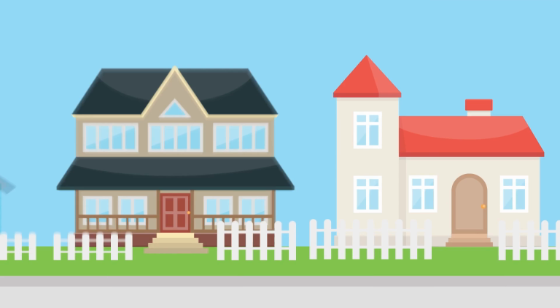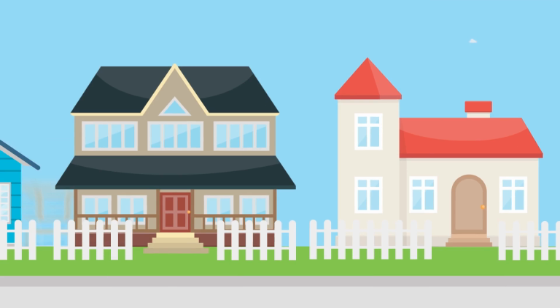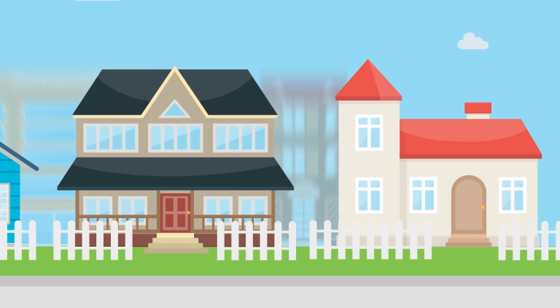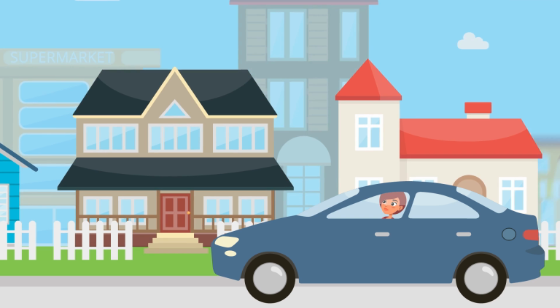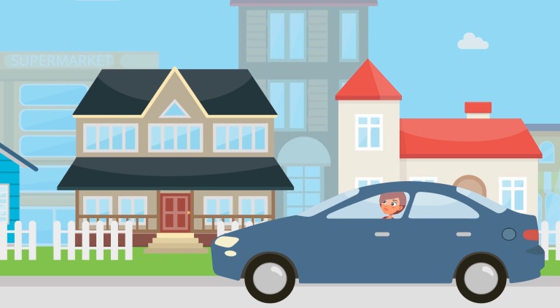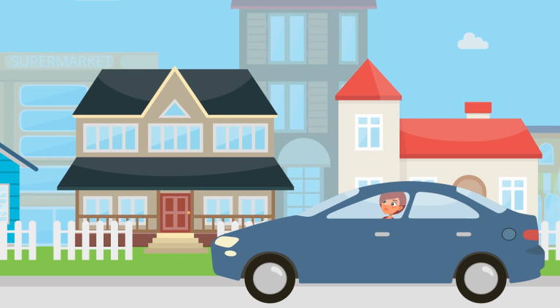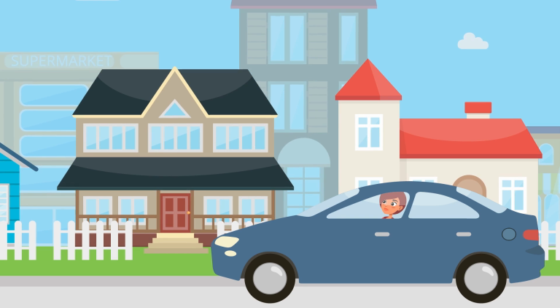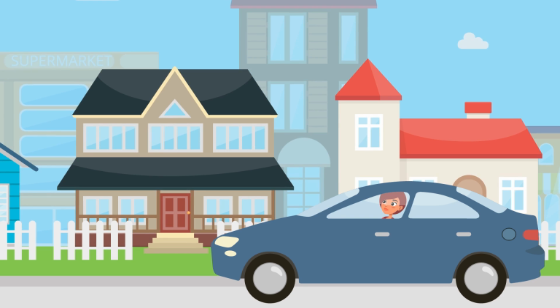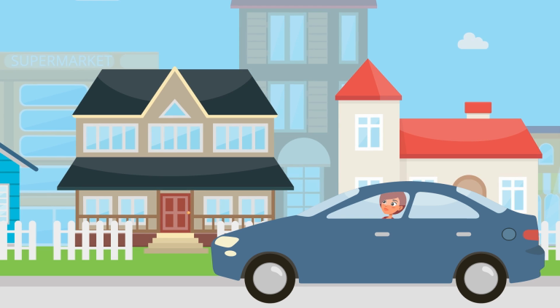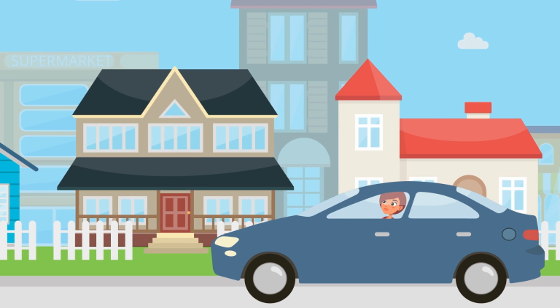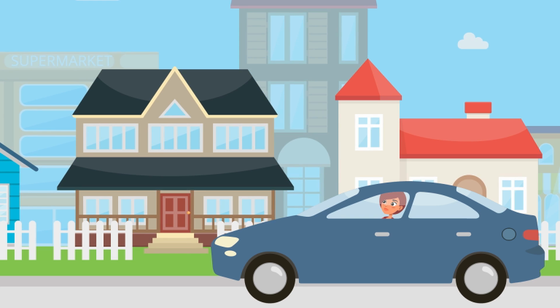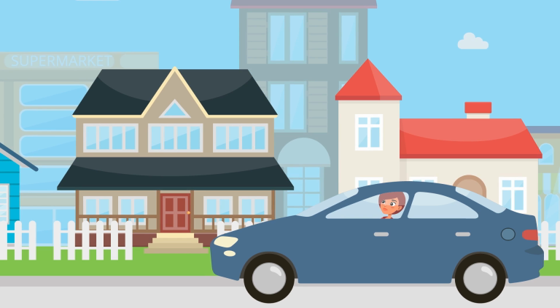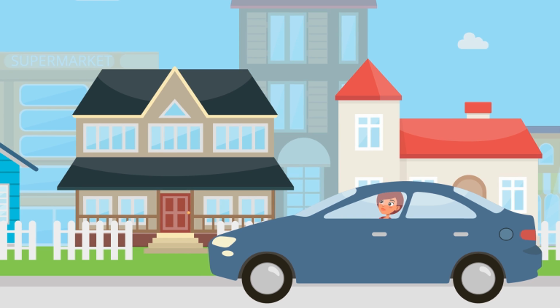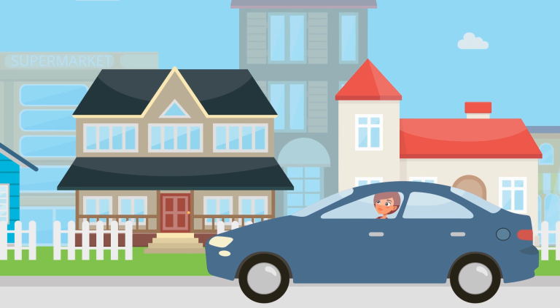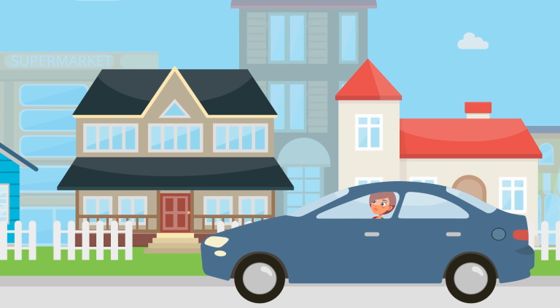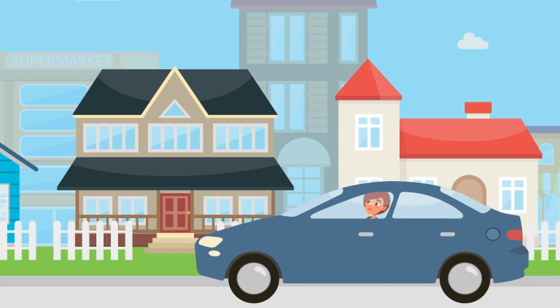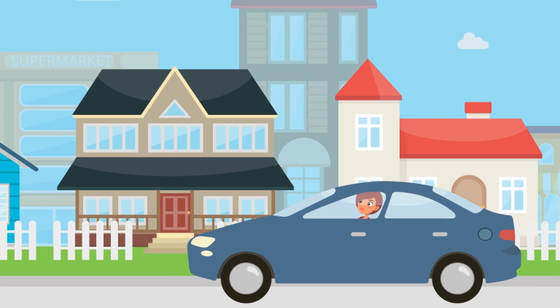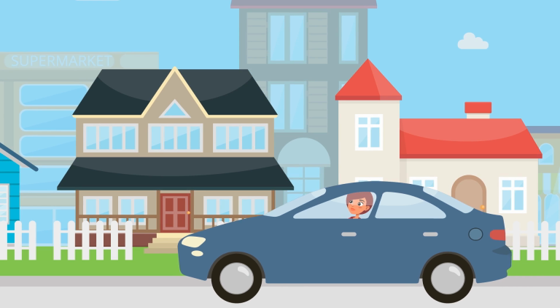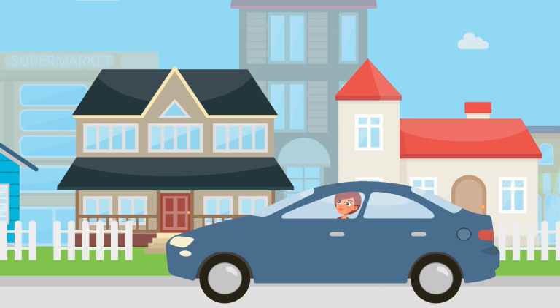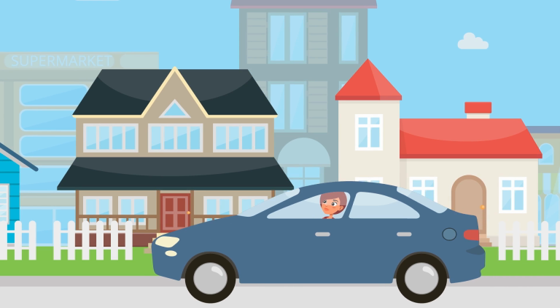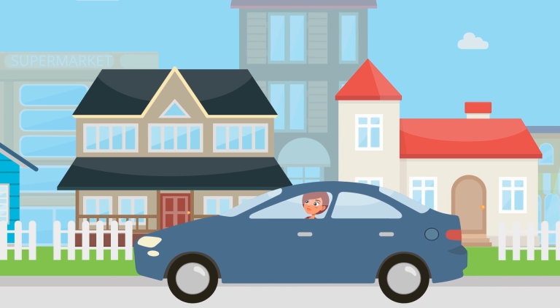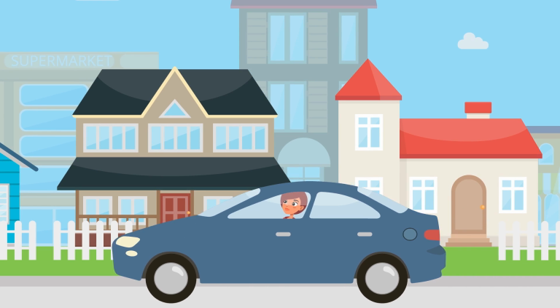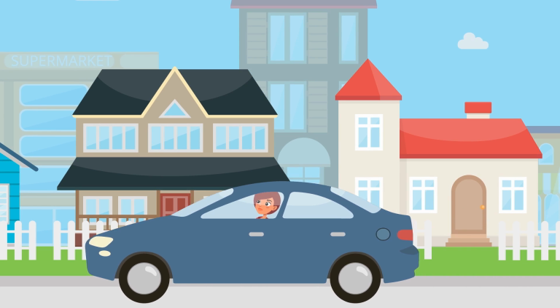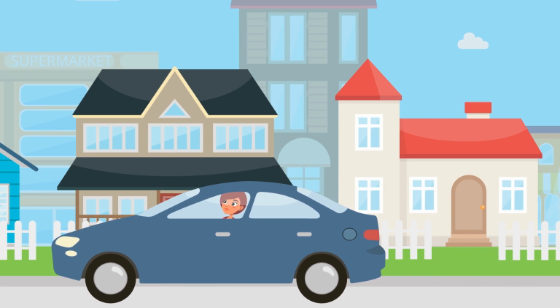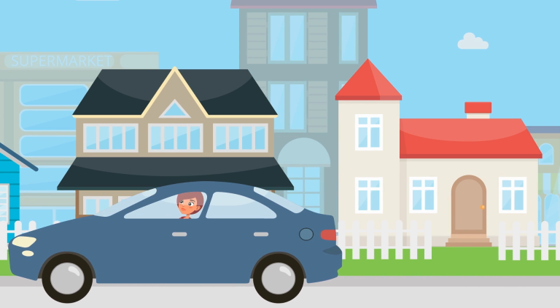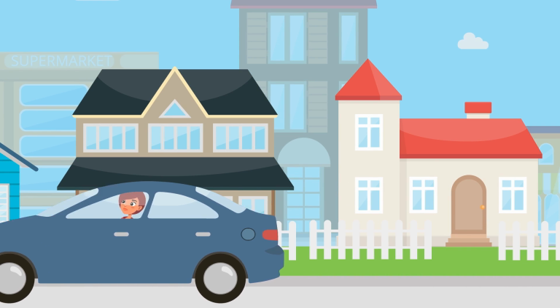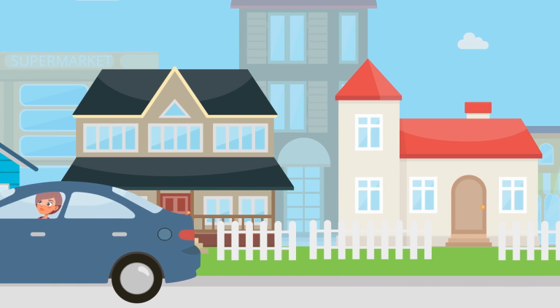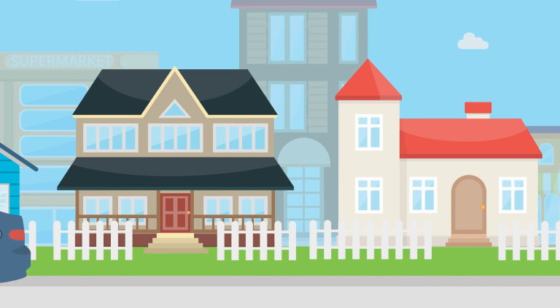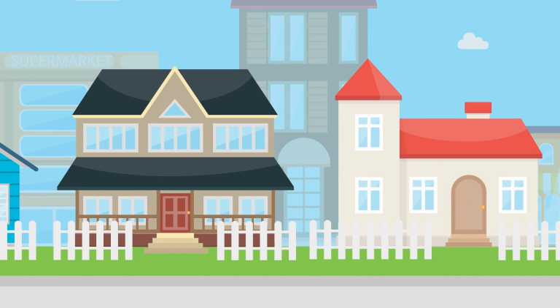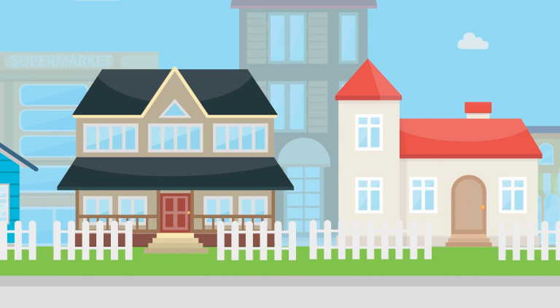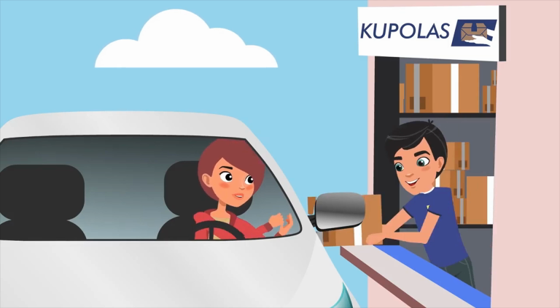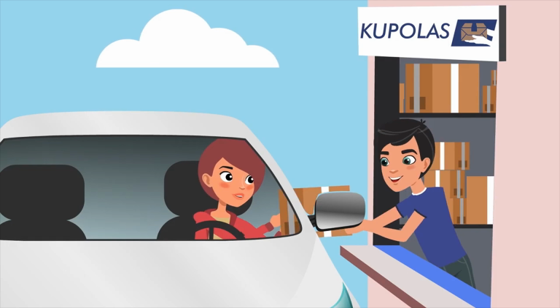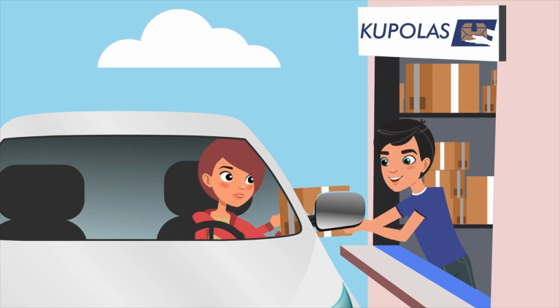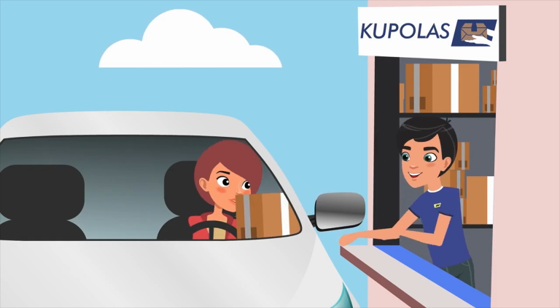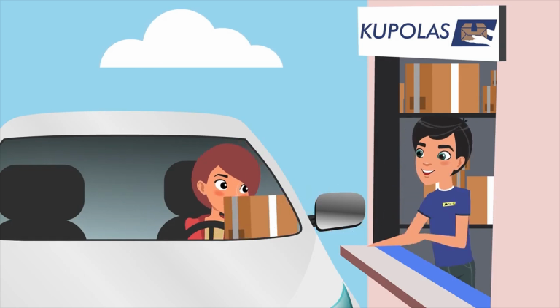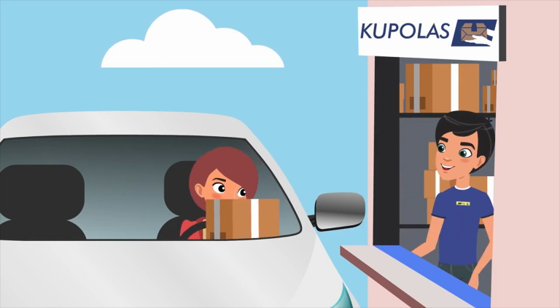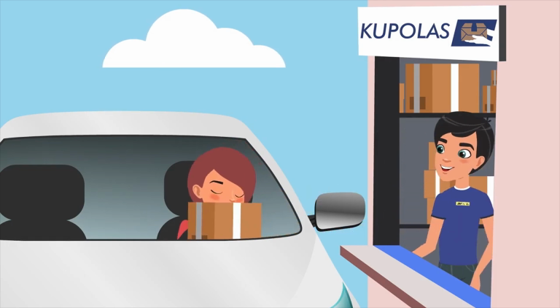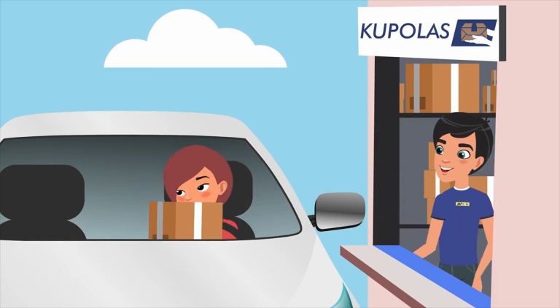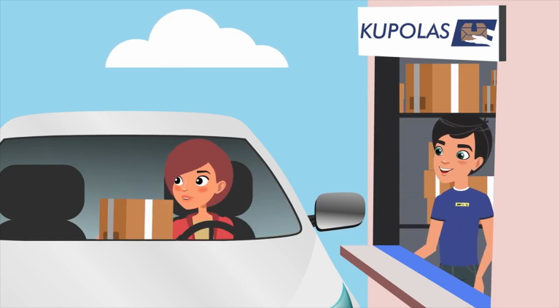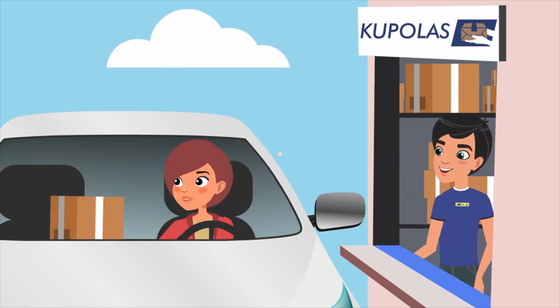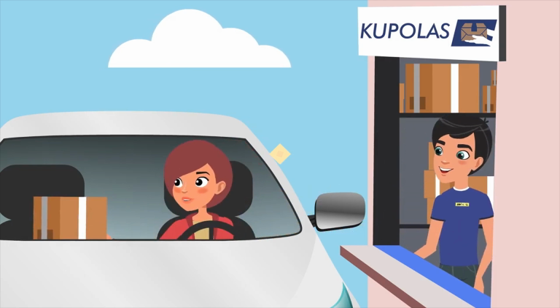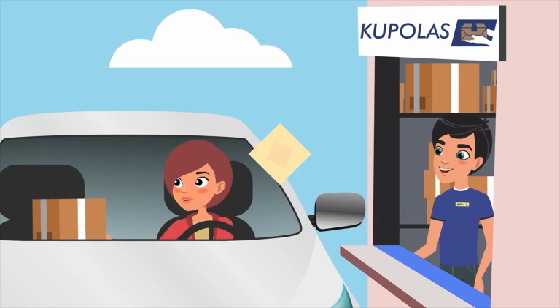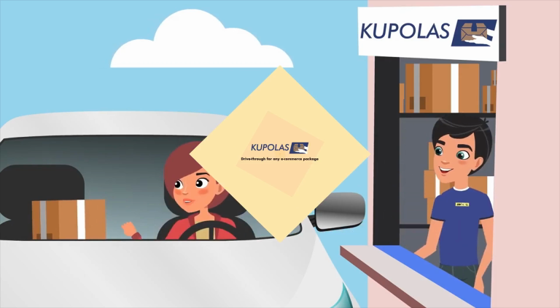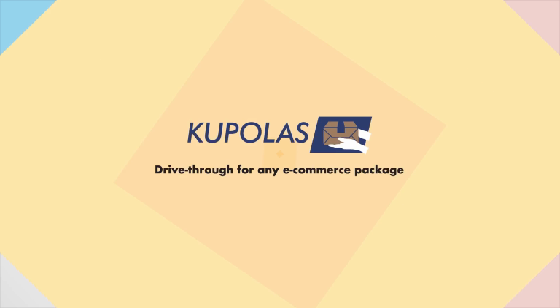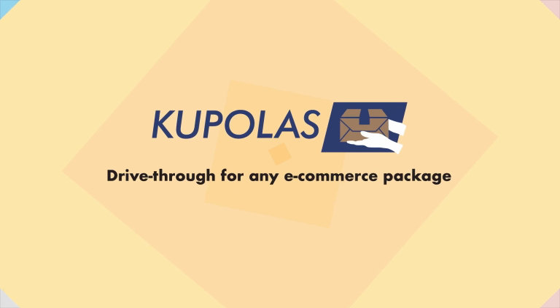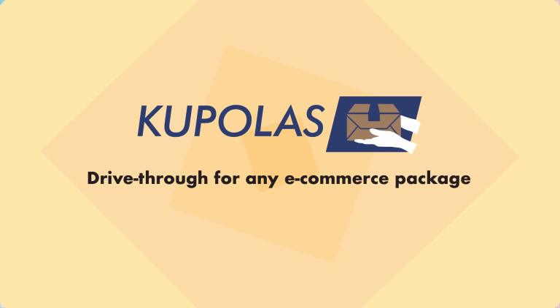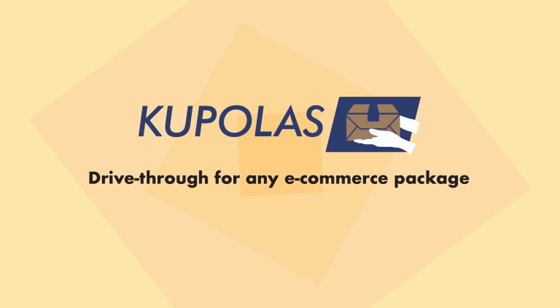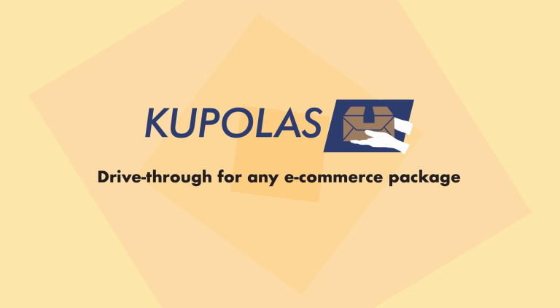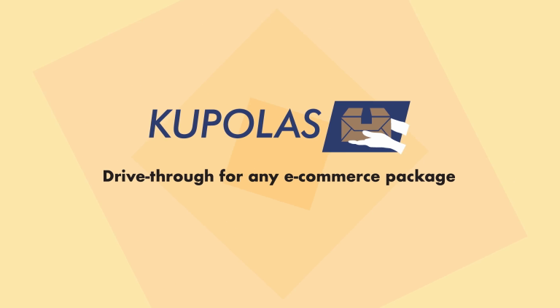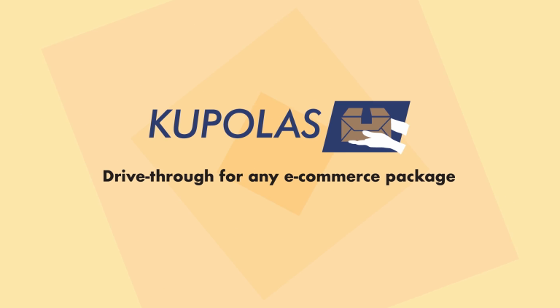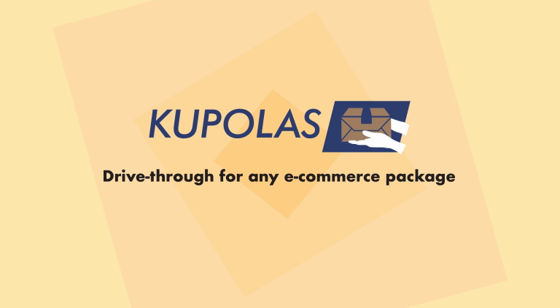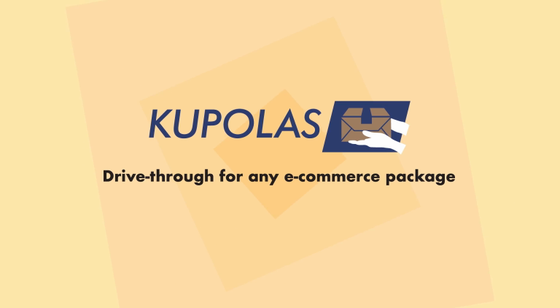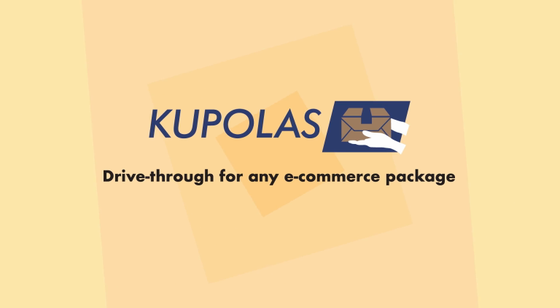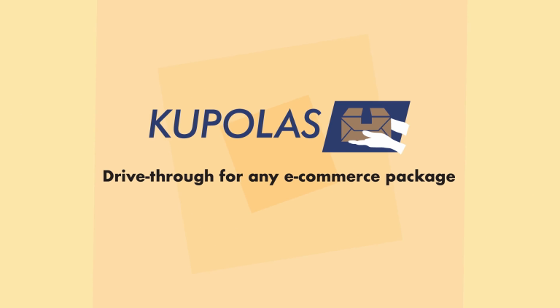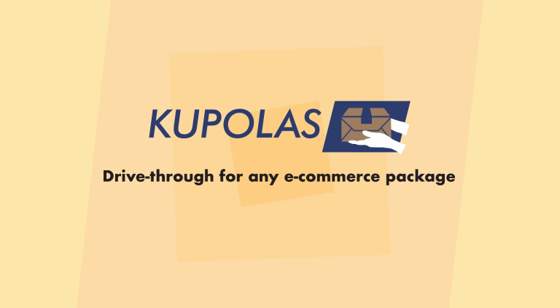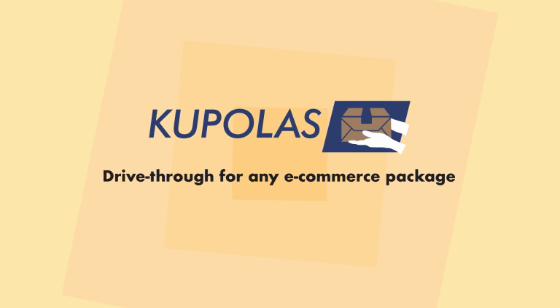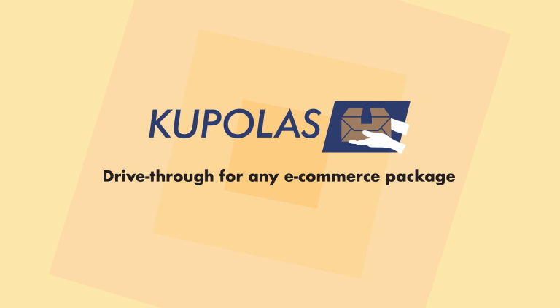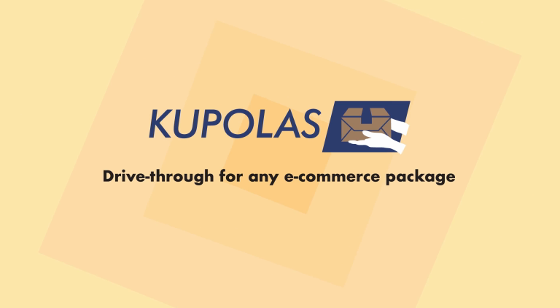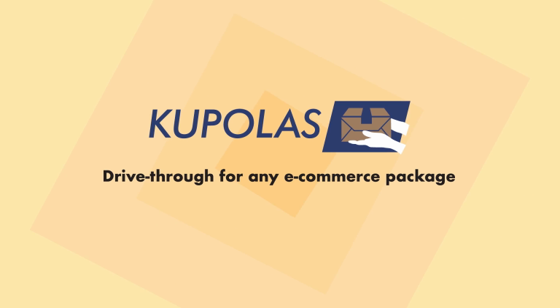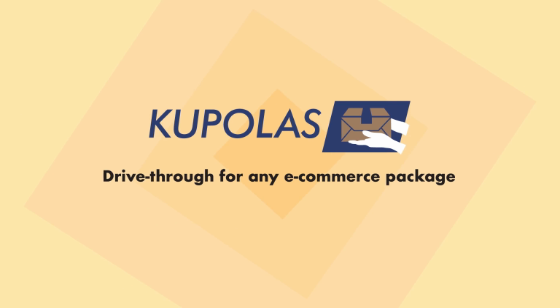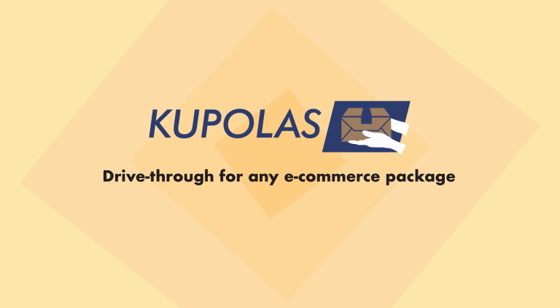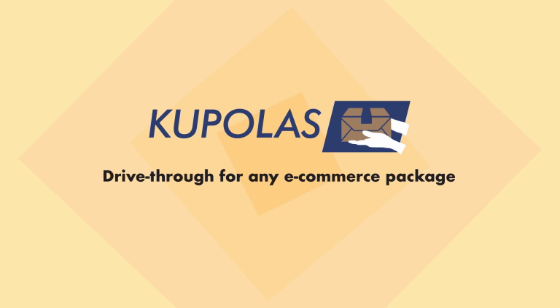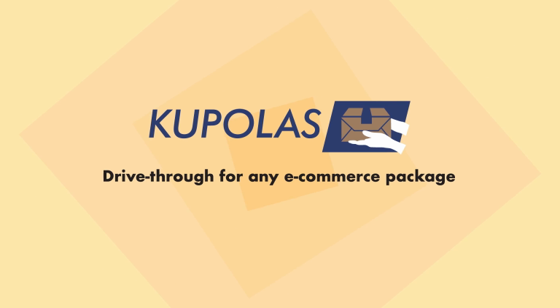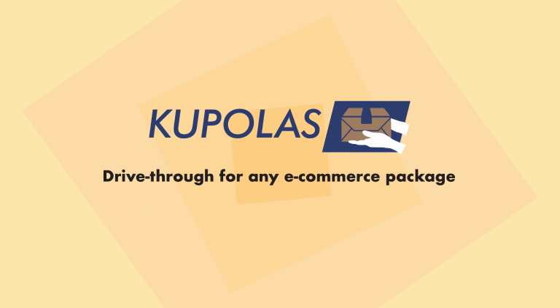When you're ready for pickup, visit your Cupolas location for a quick drive-thru and go. Cupolas — drive-thru for any e-commerce package.